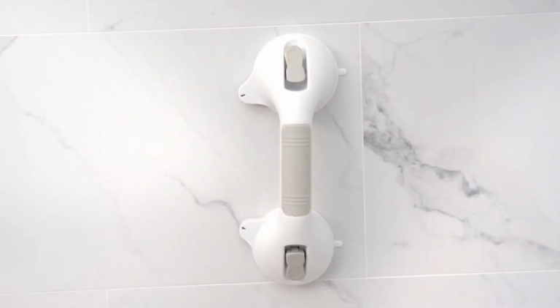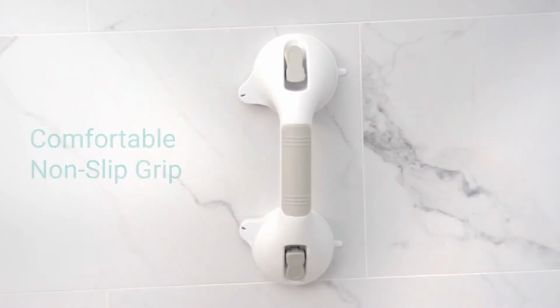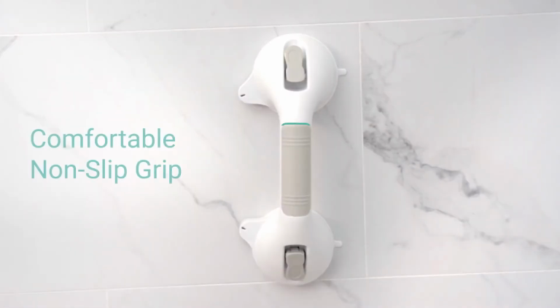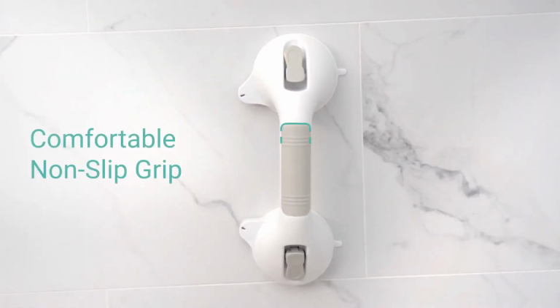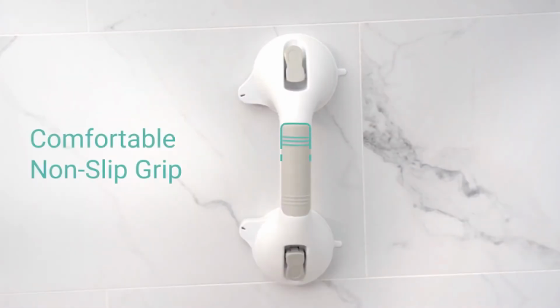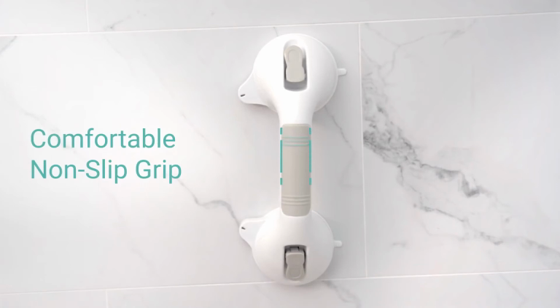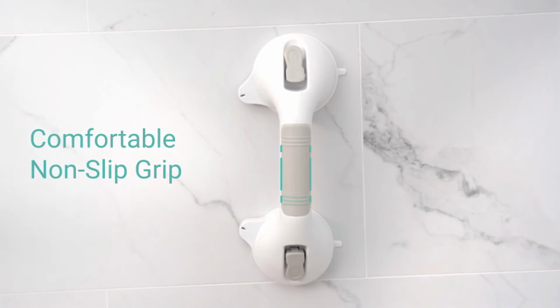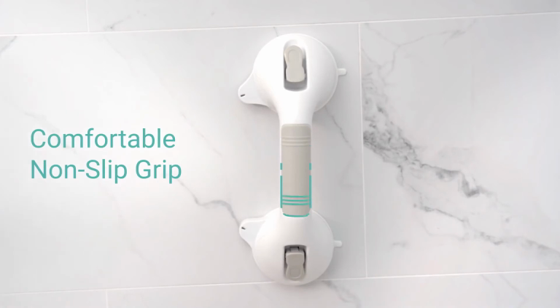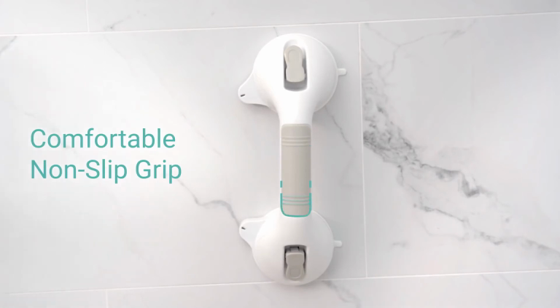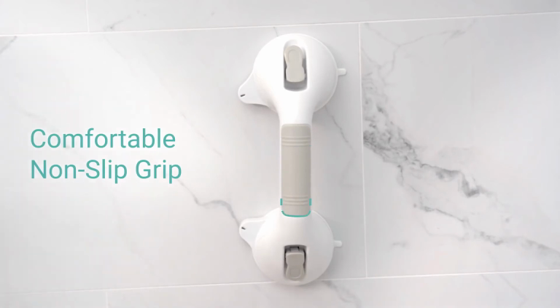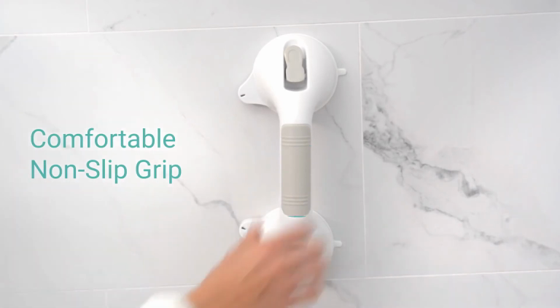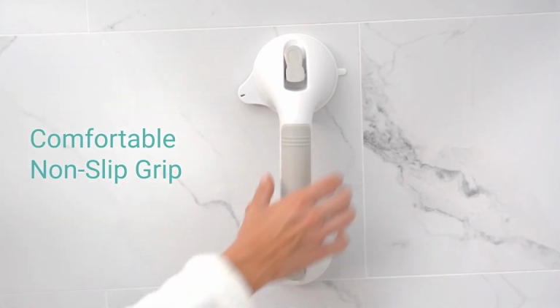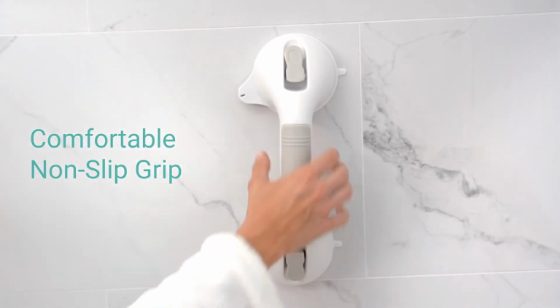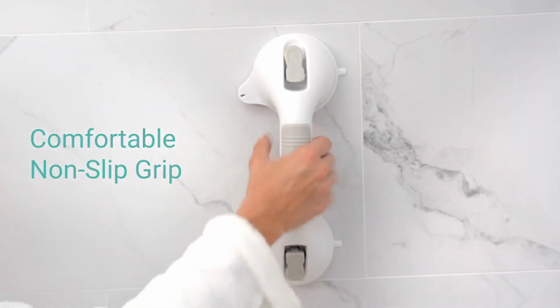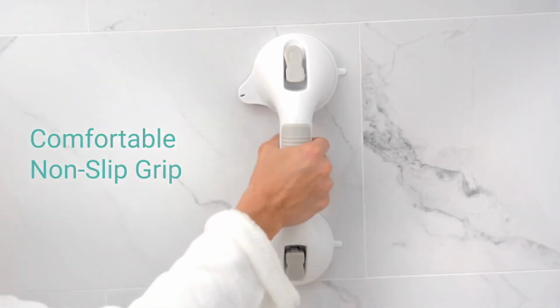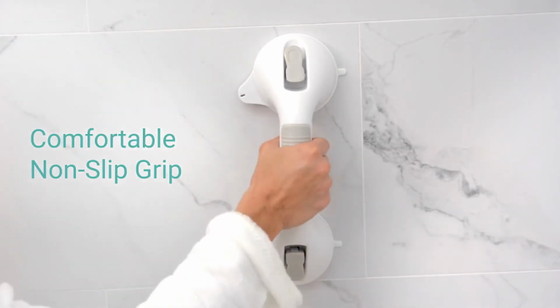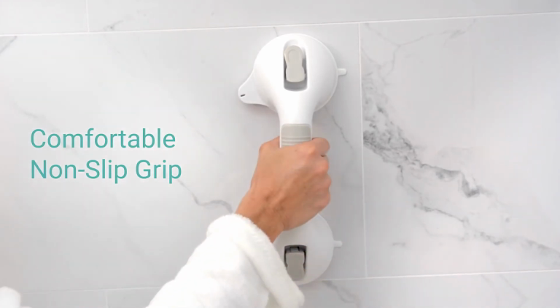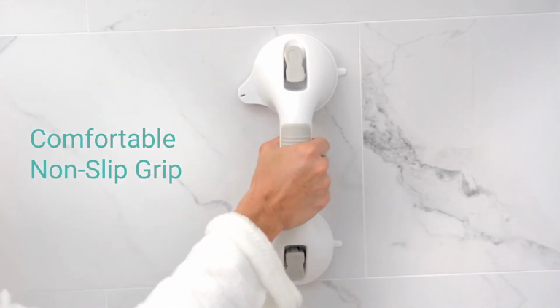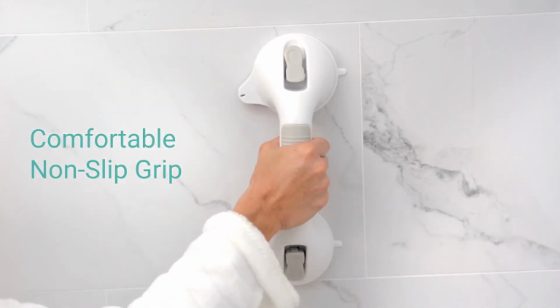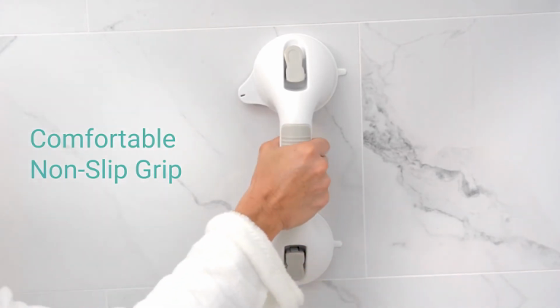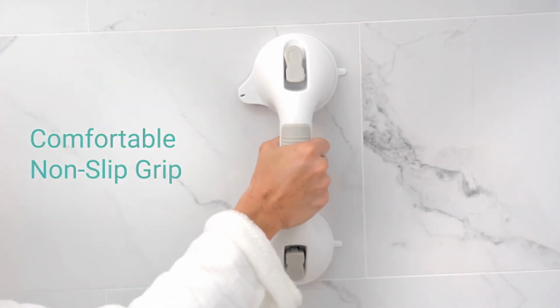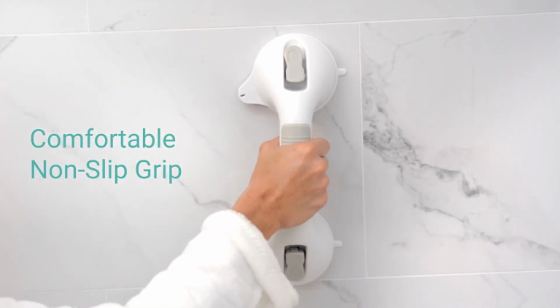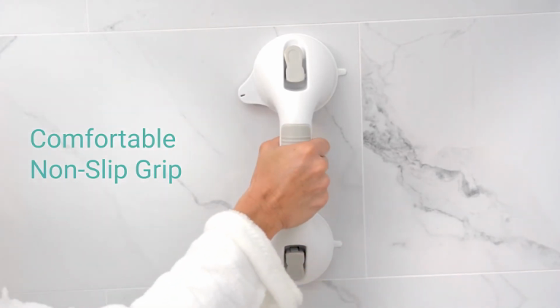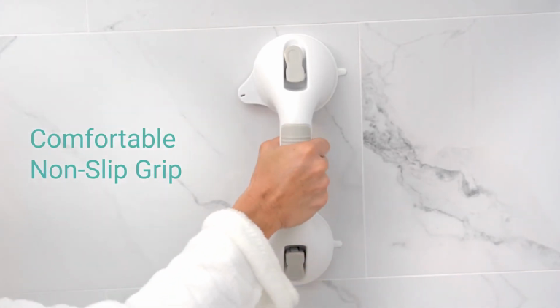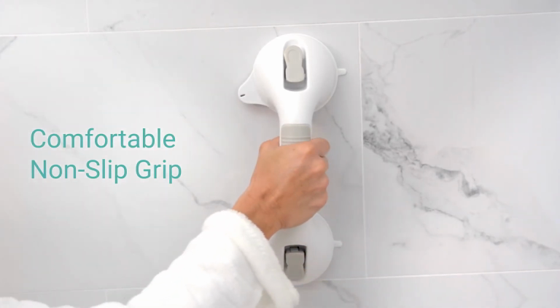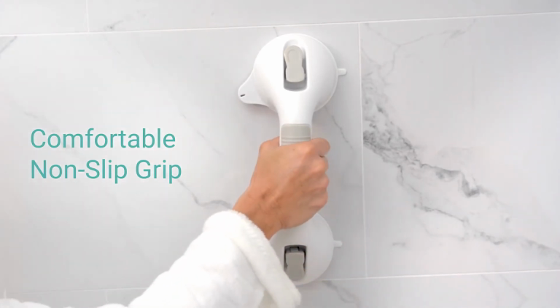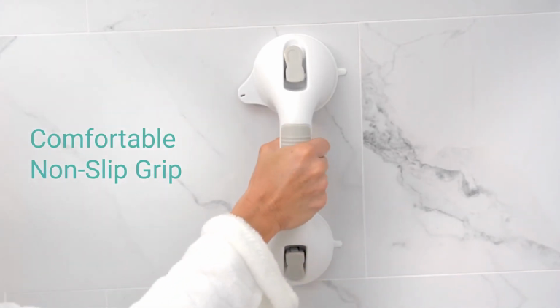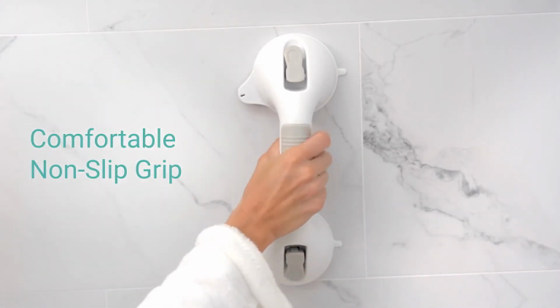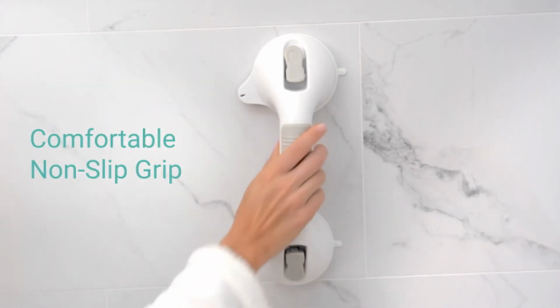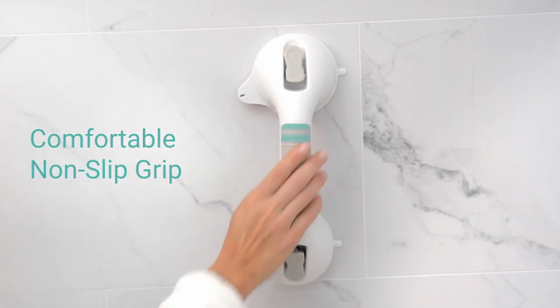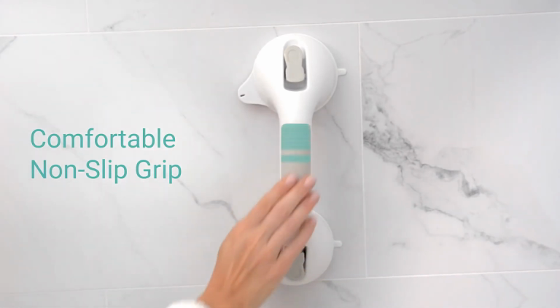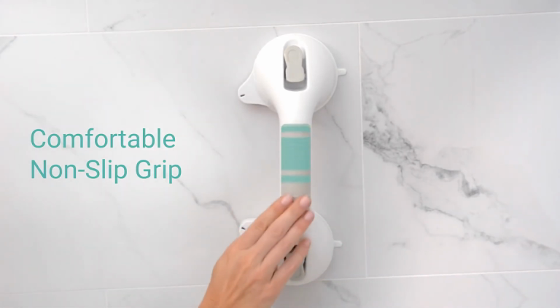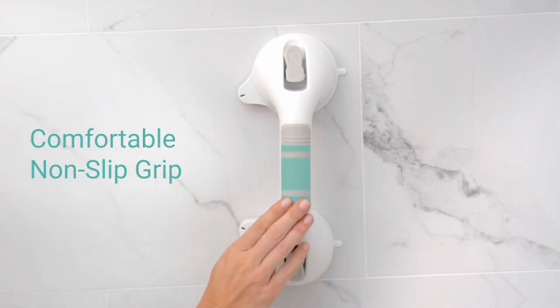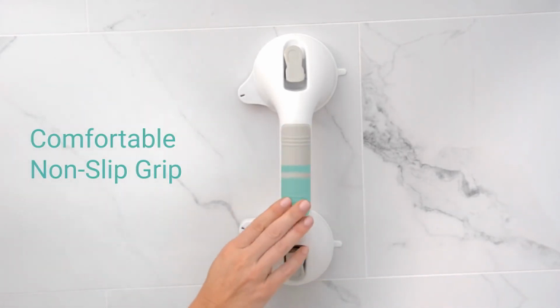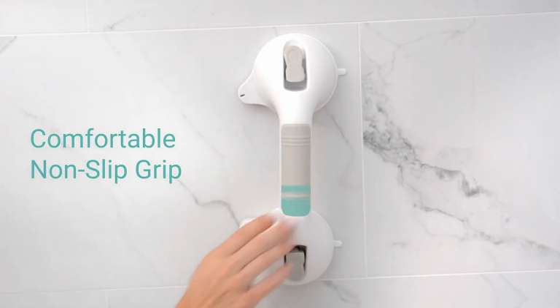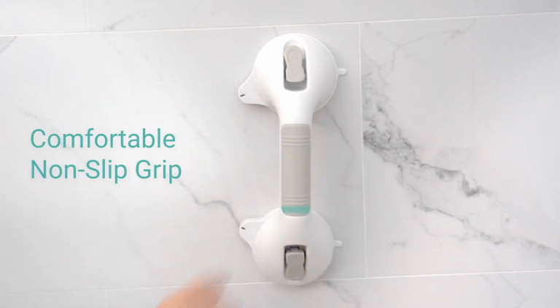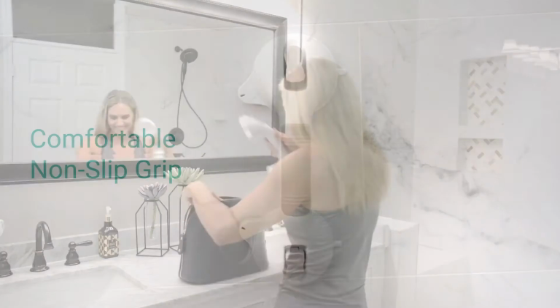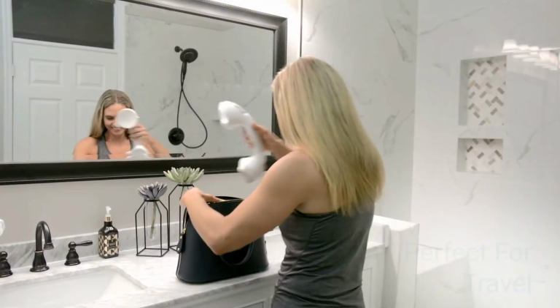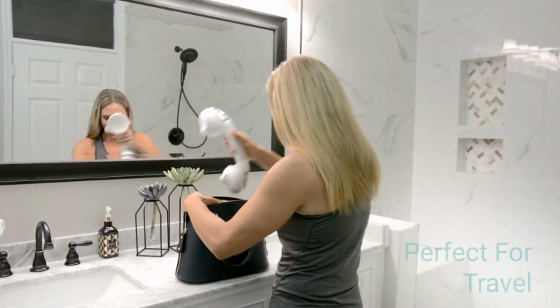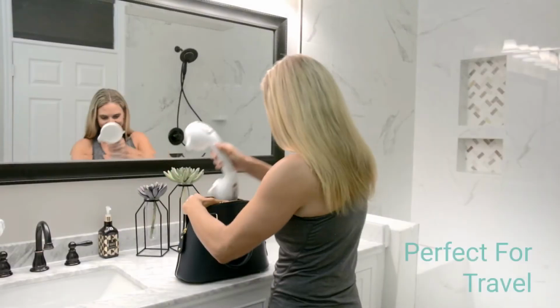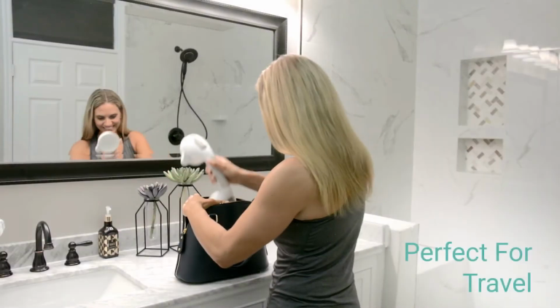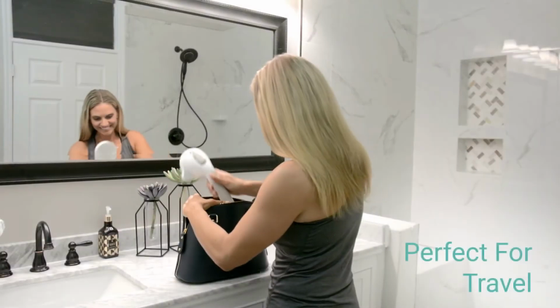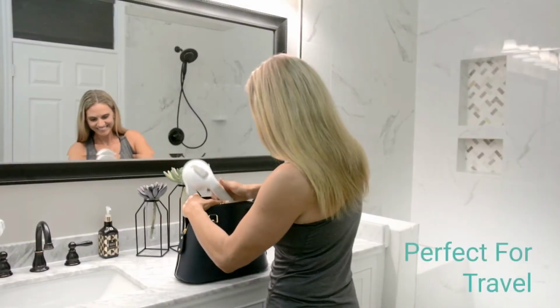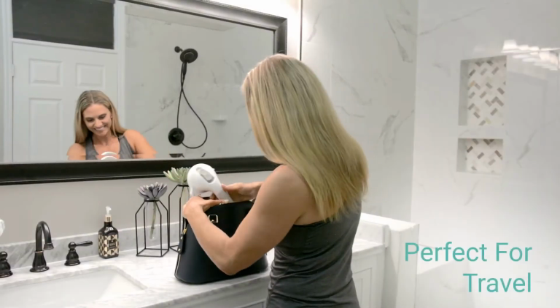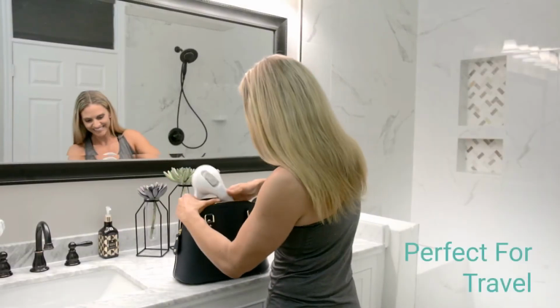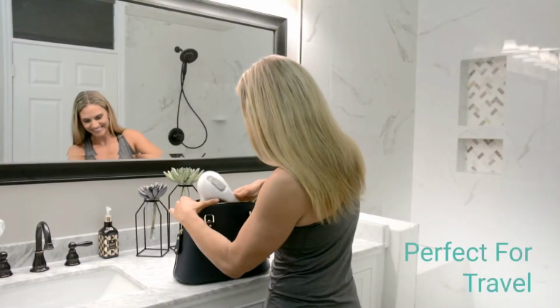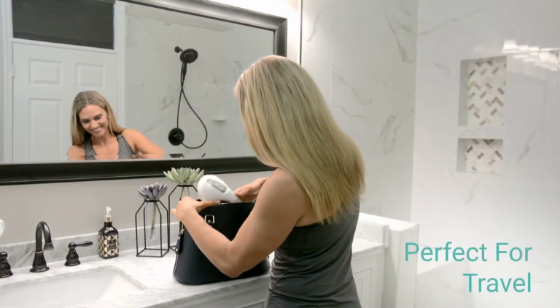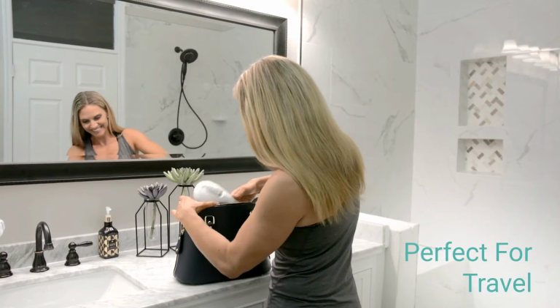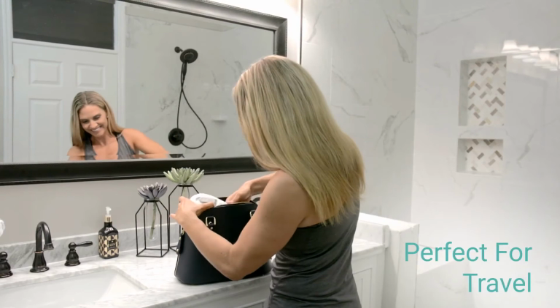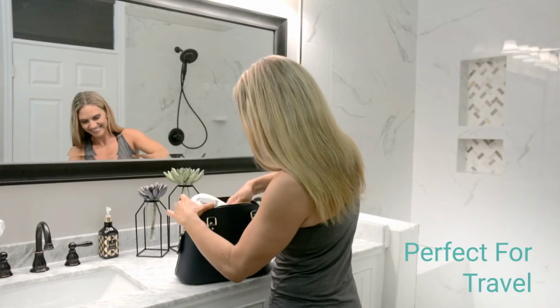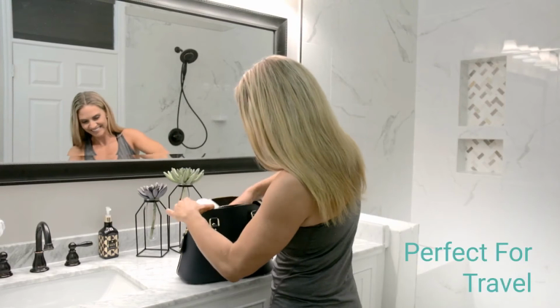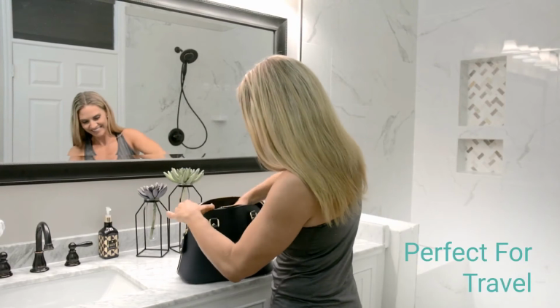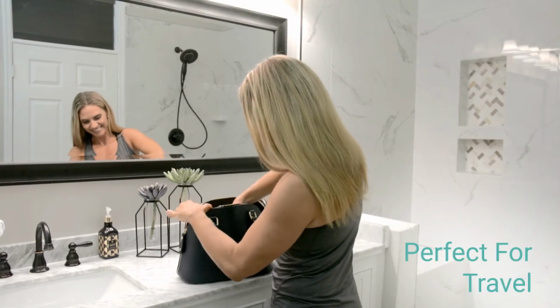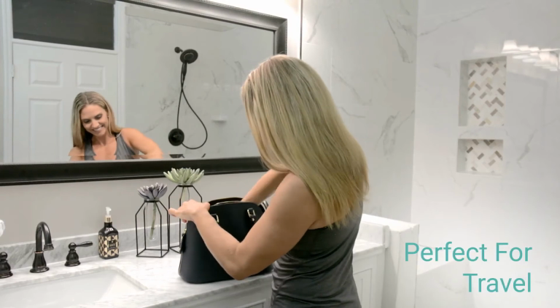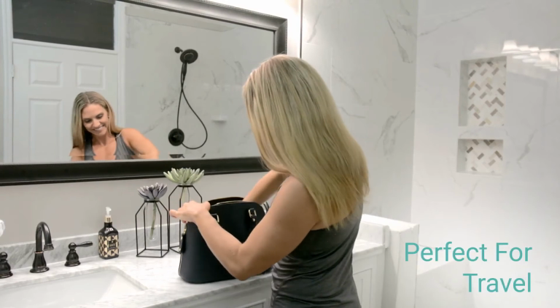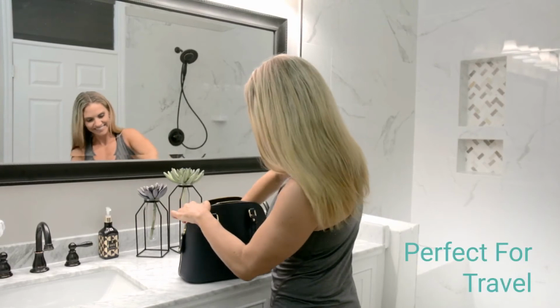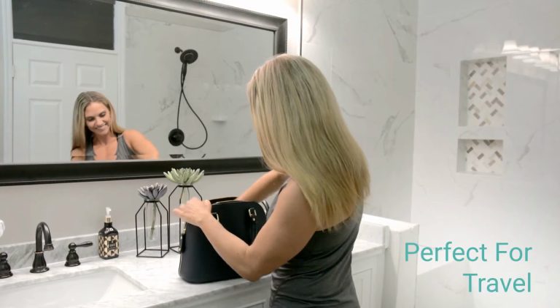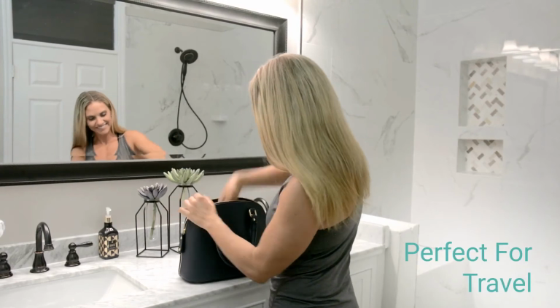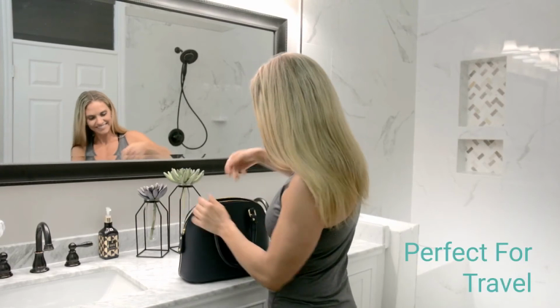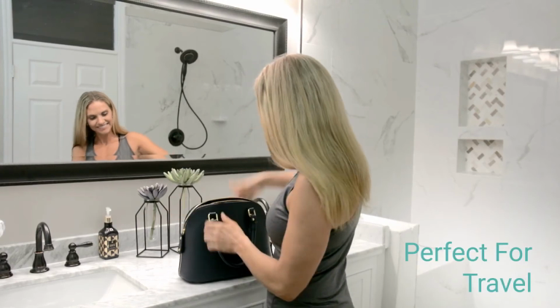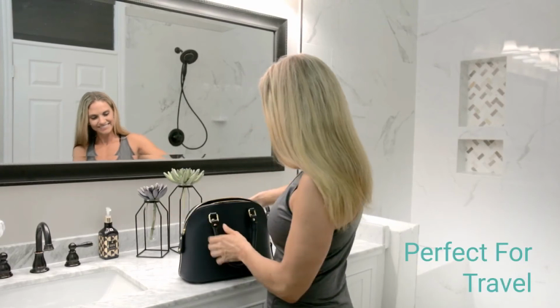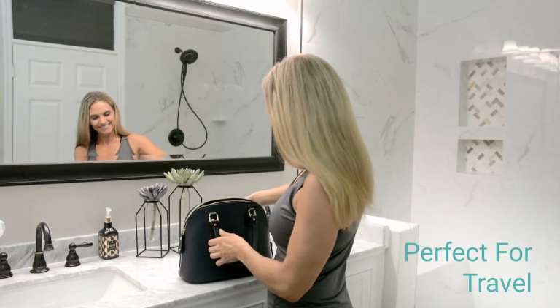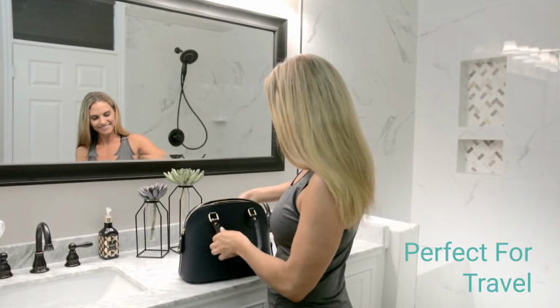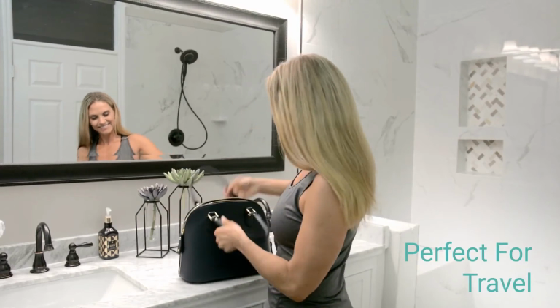A contoured, textured rubber handle provides a comfortable, non-slip grip. Take it with you when traveling for a safe bath or shower anywhere.